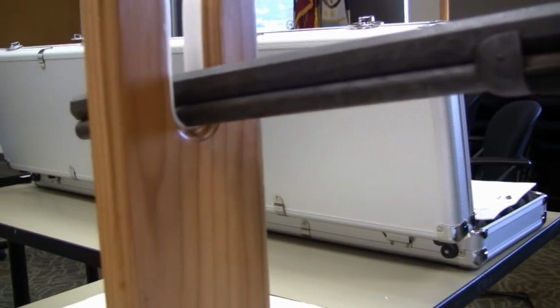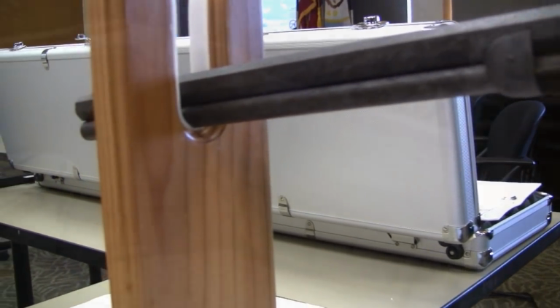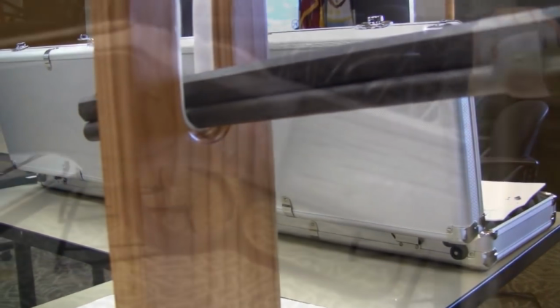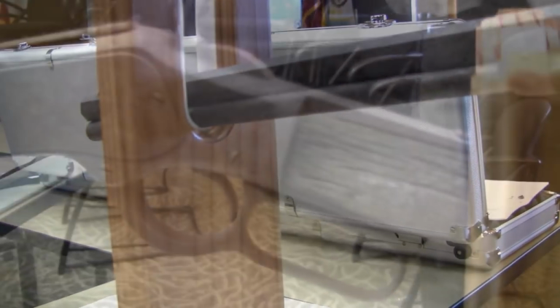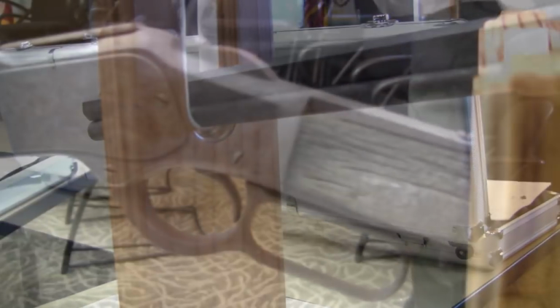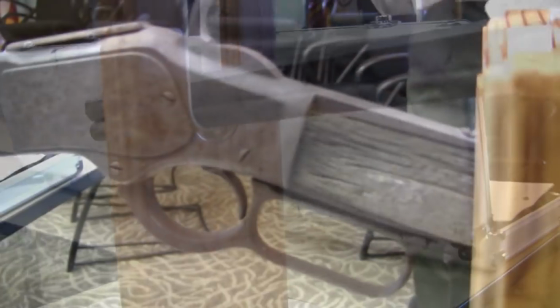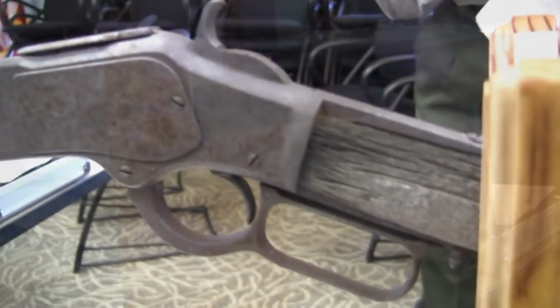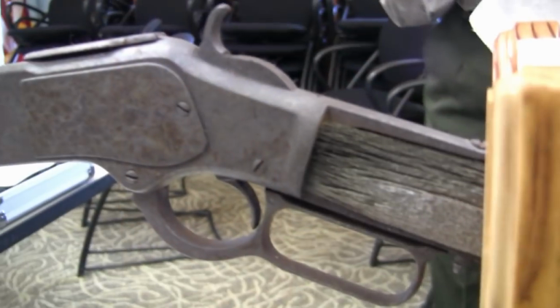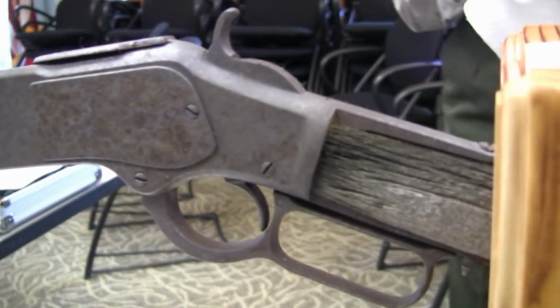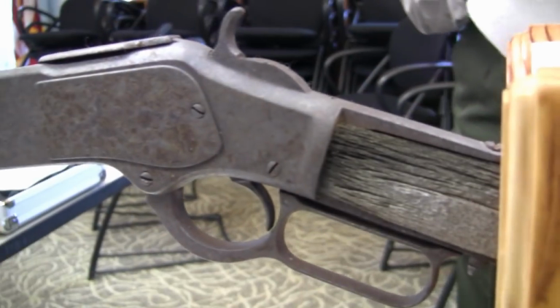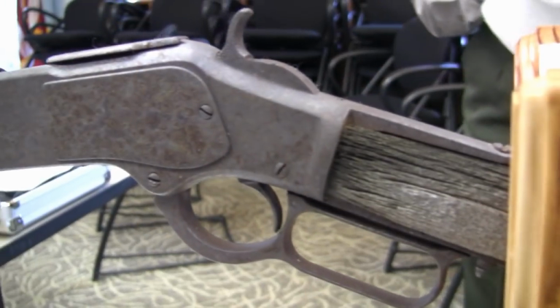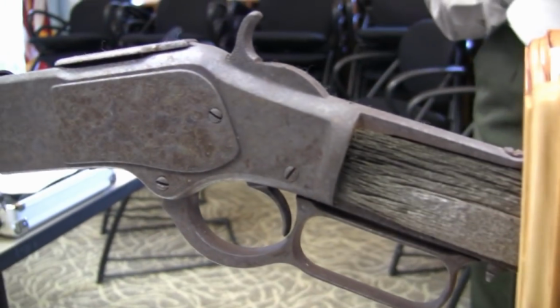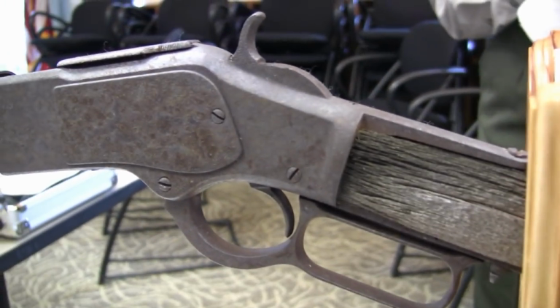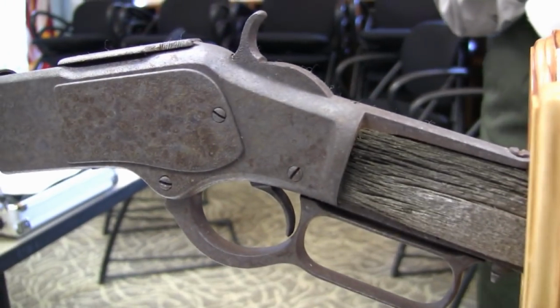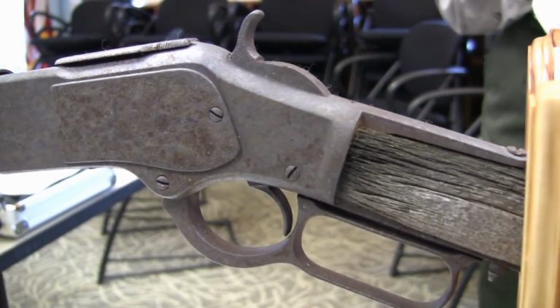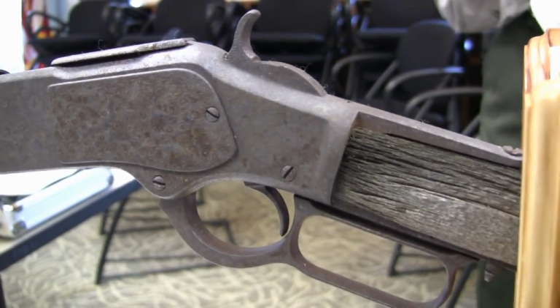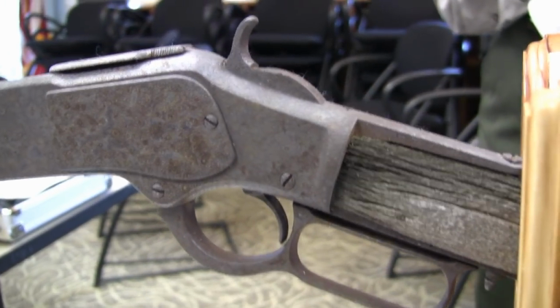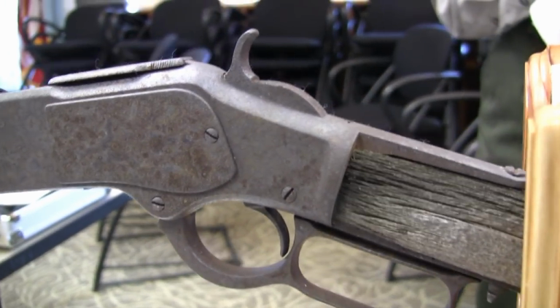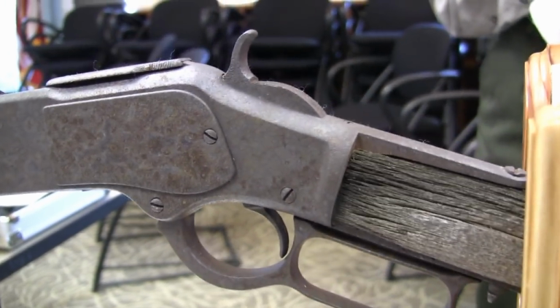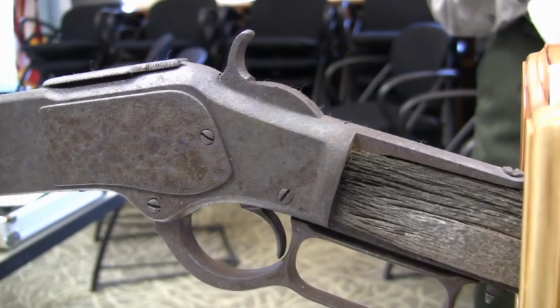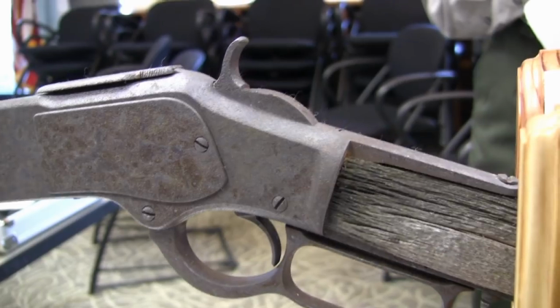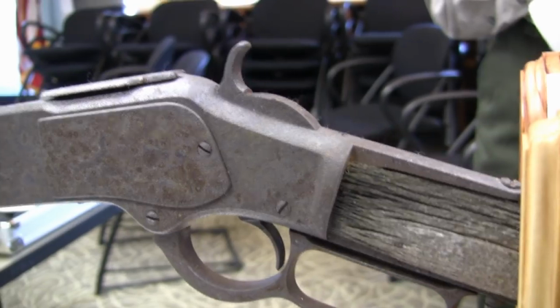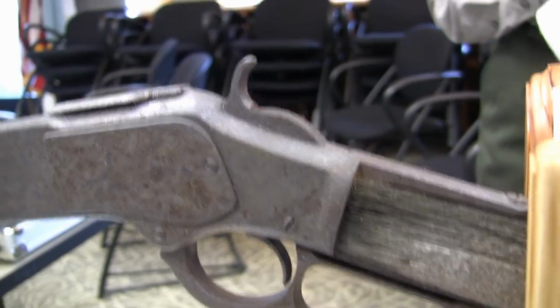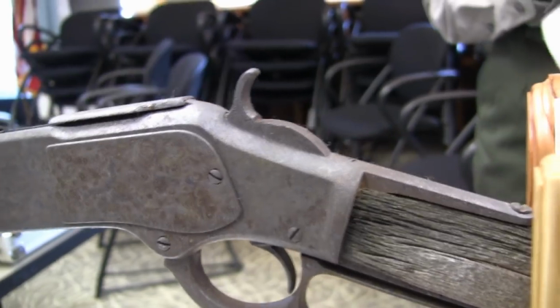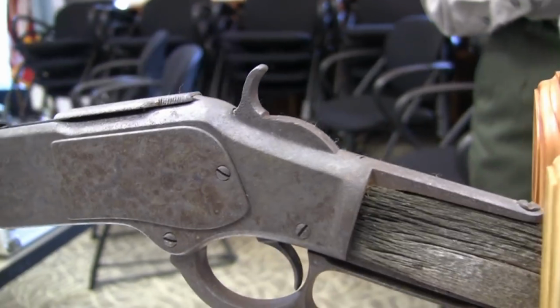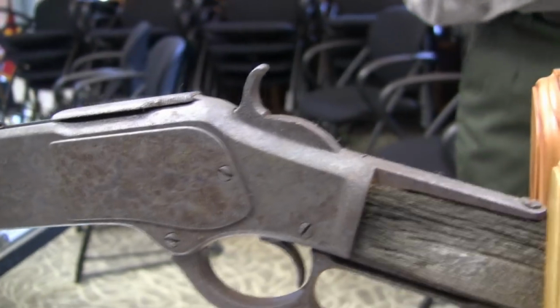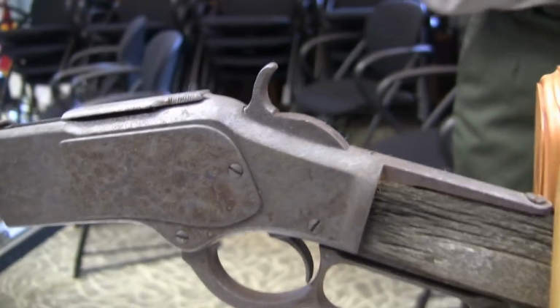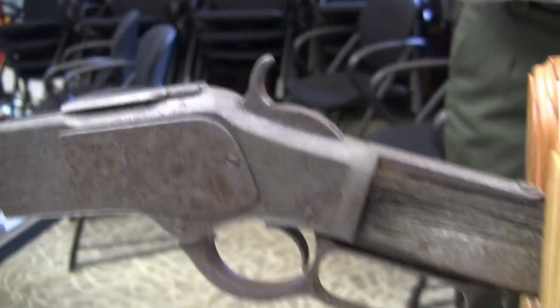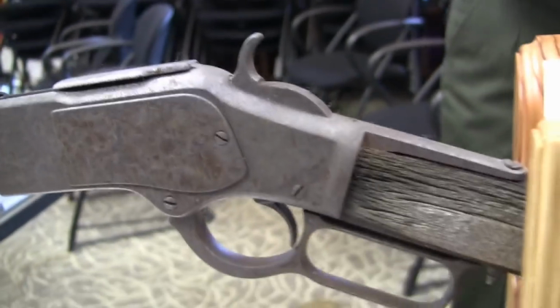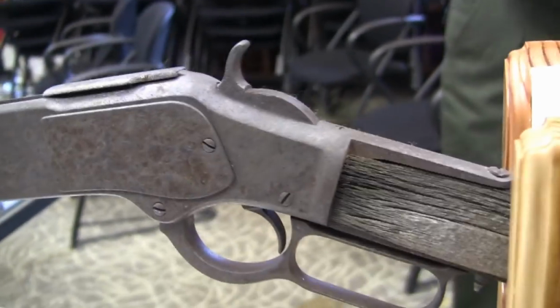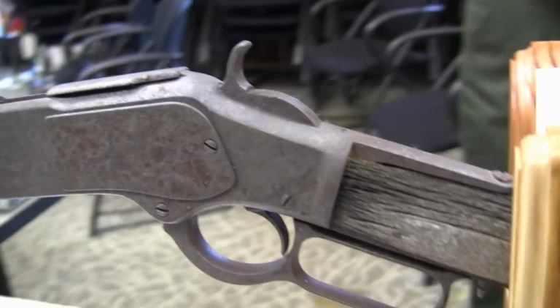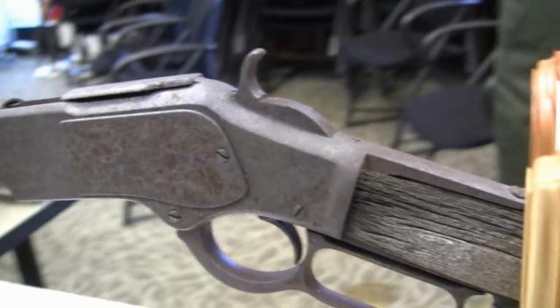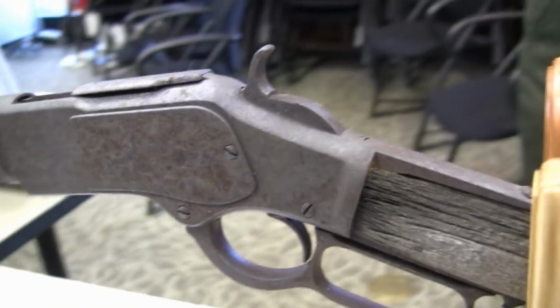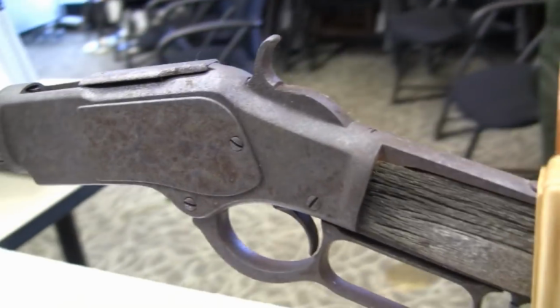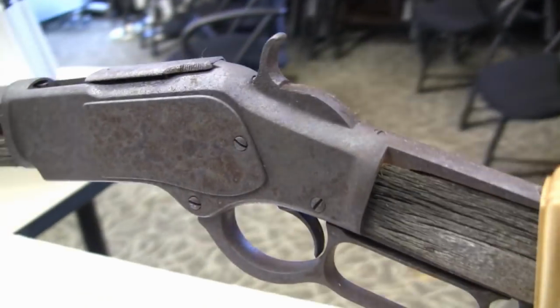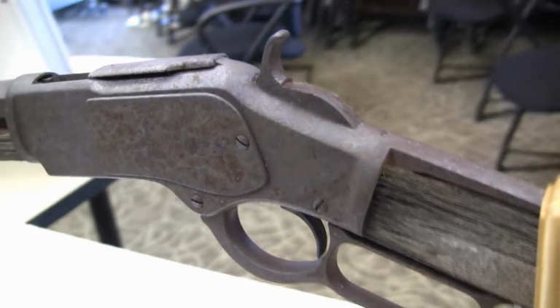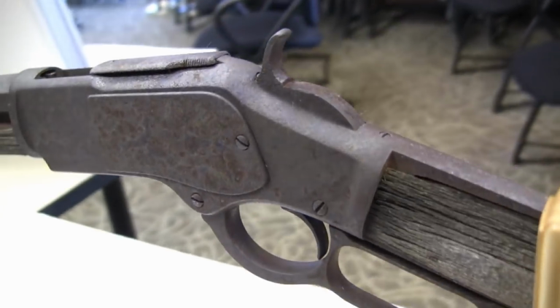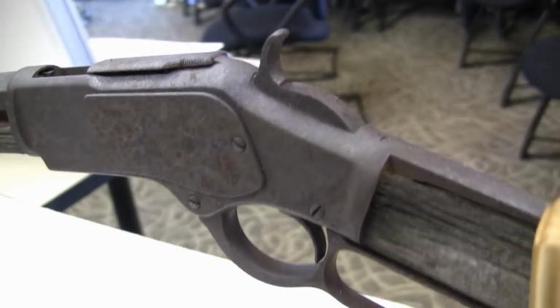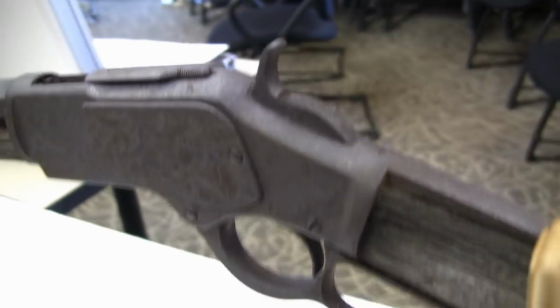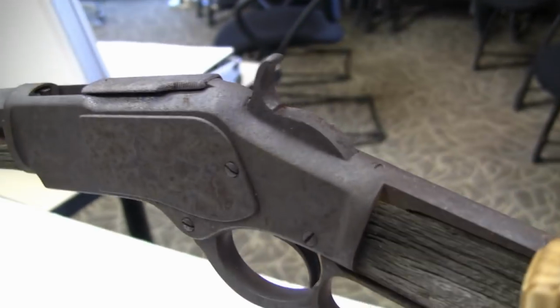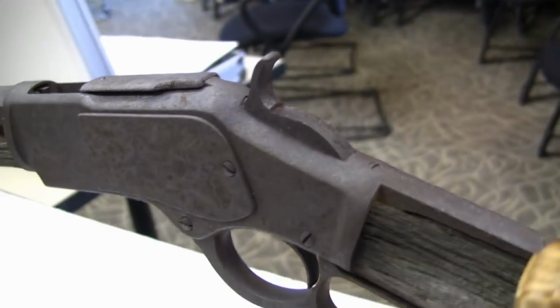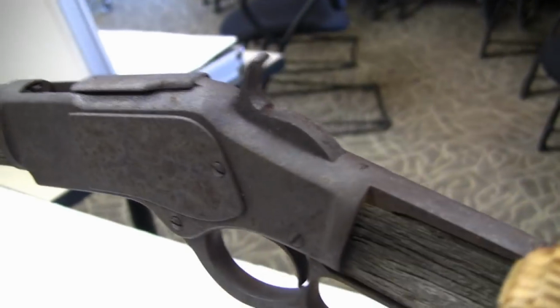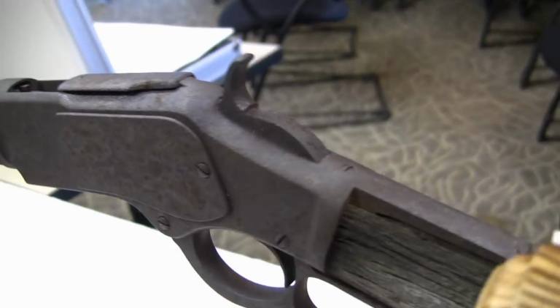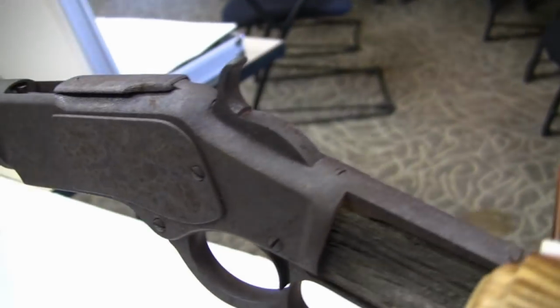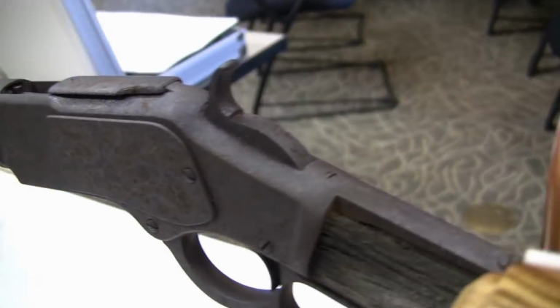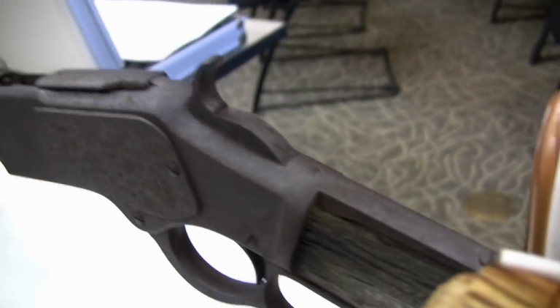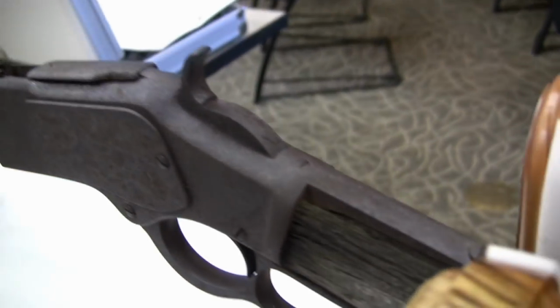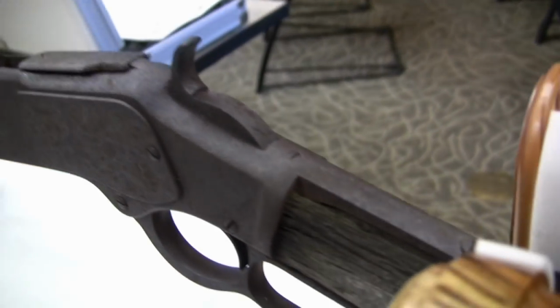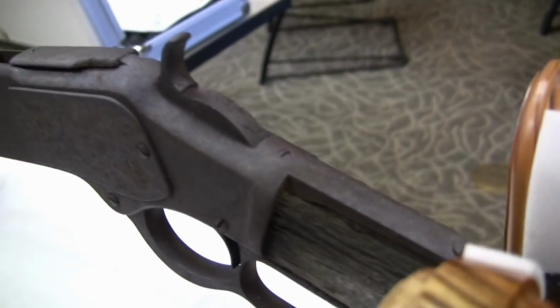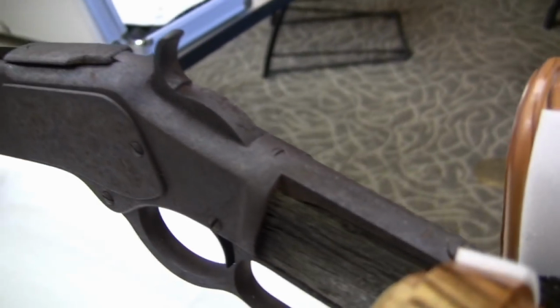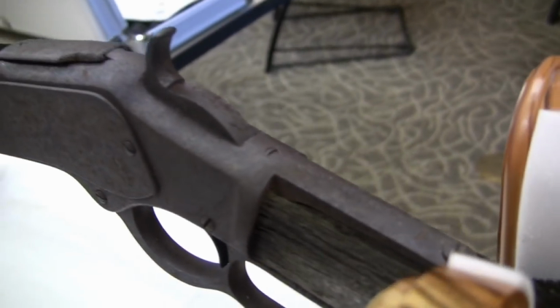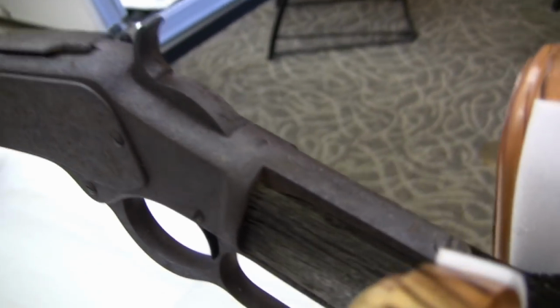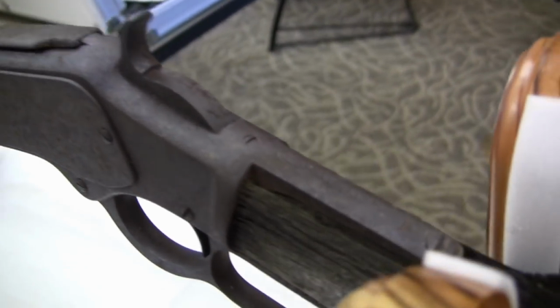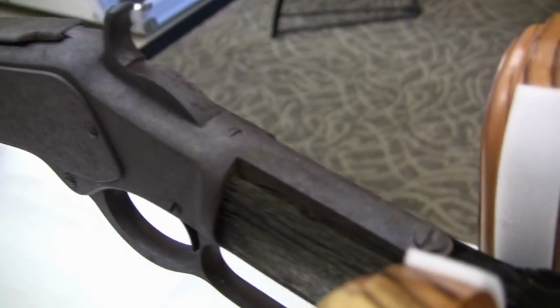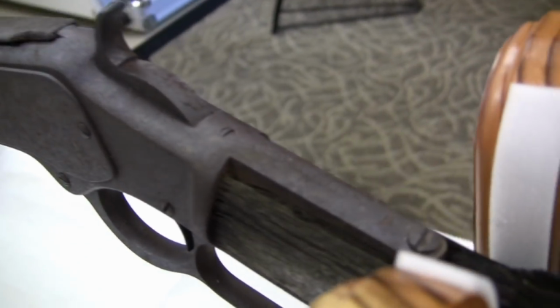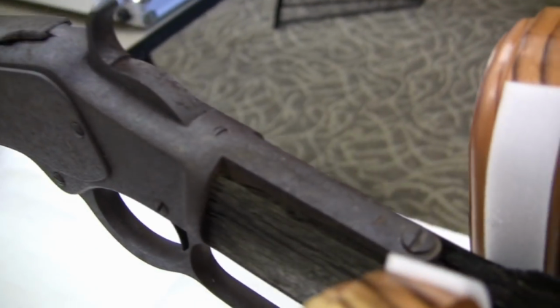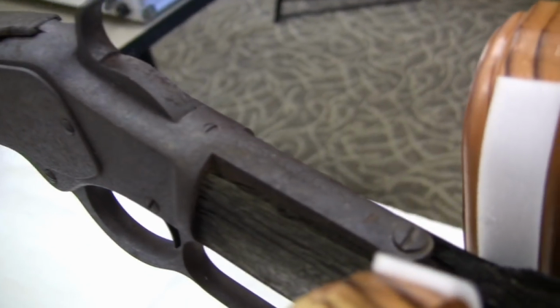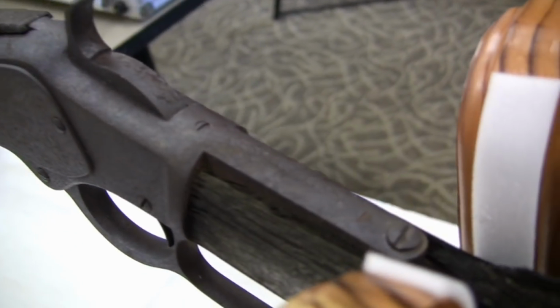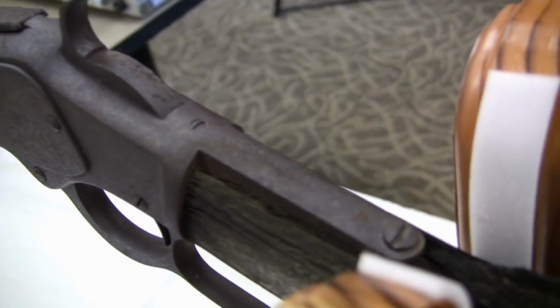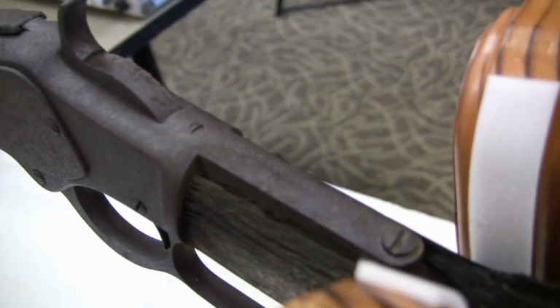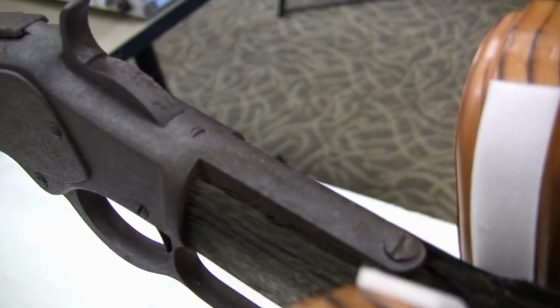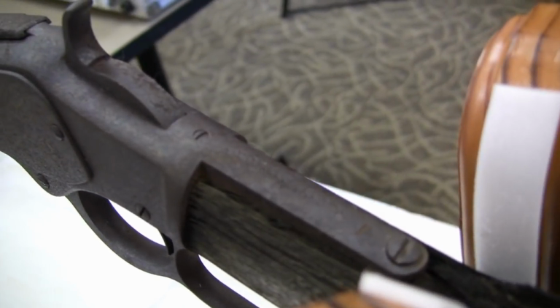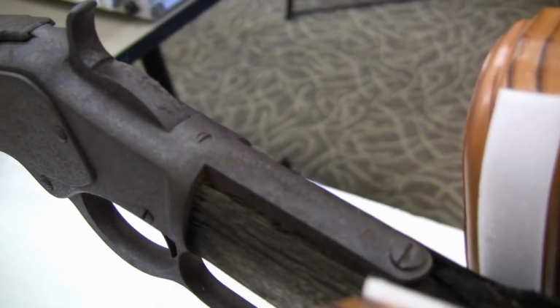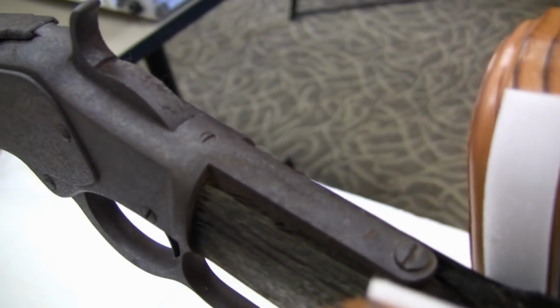The Model 1873 — we couldn't see the serial number at the time.